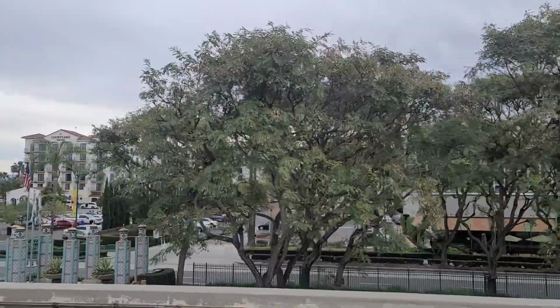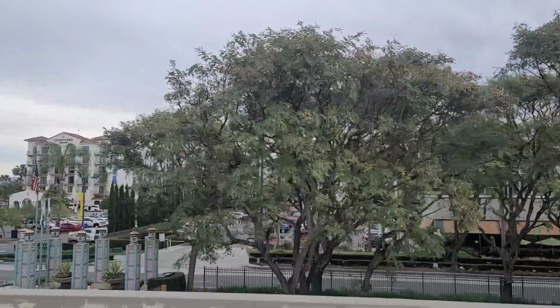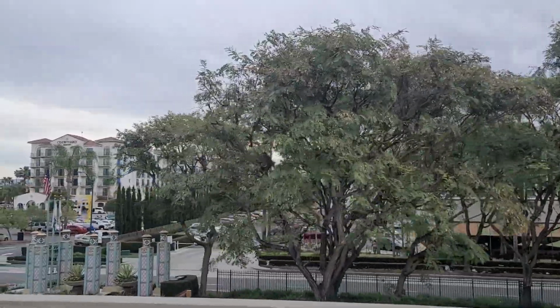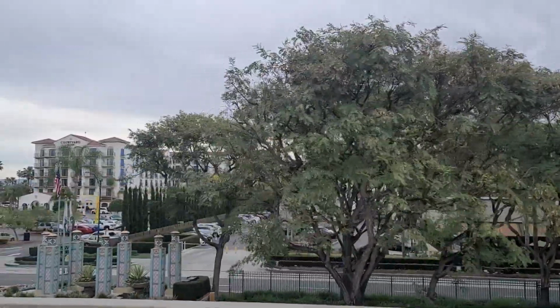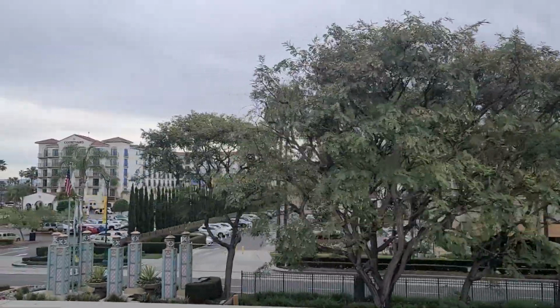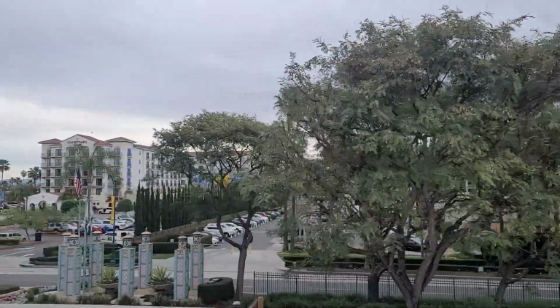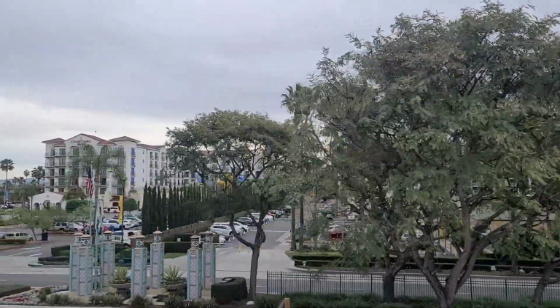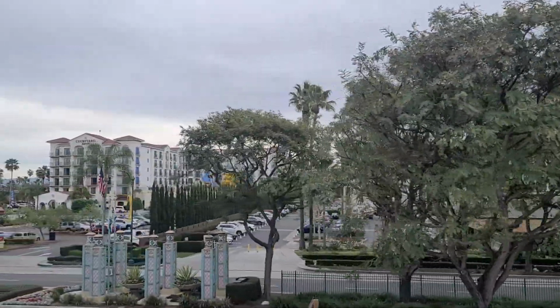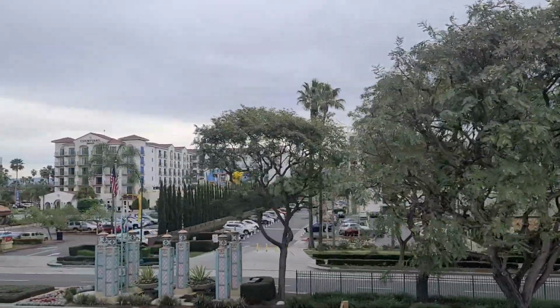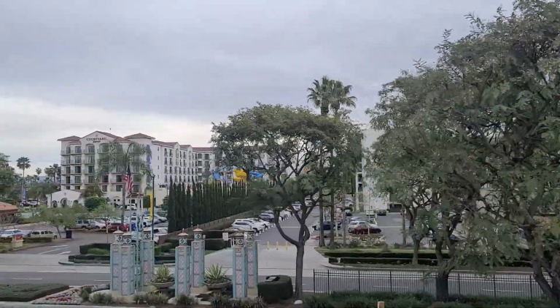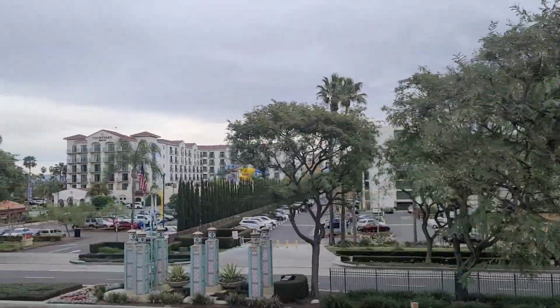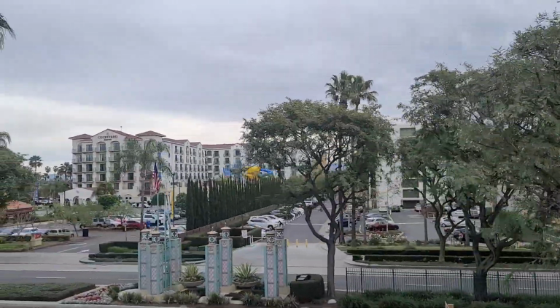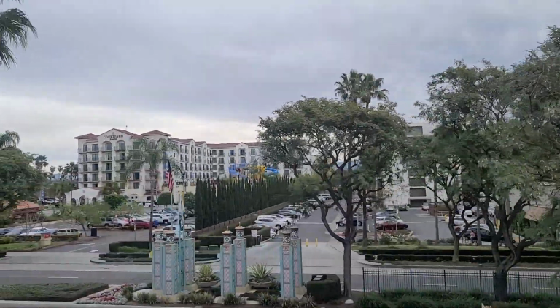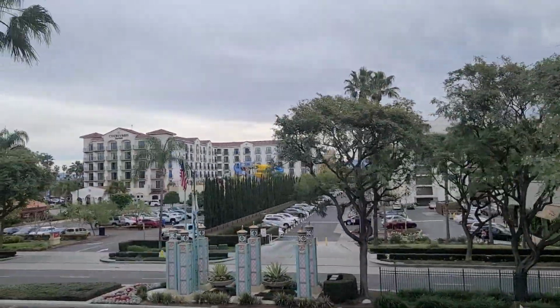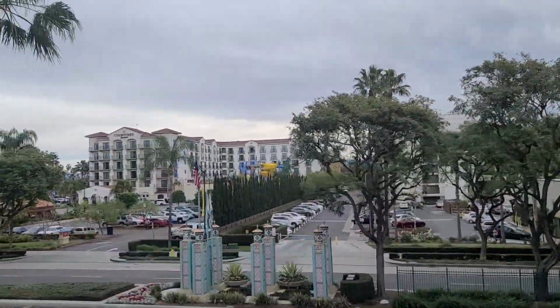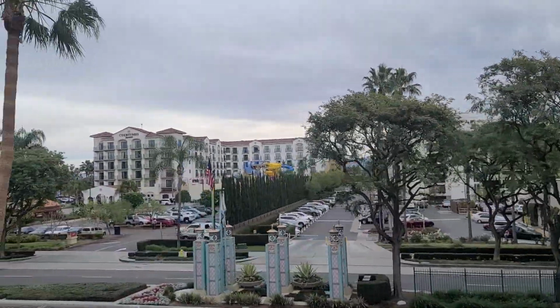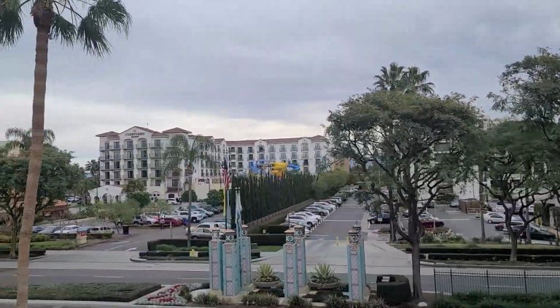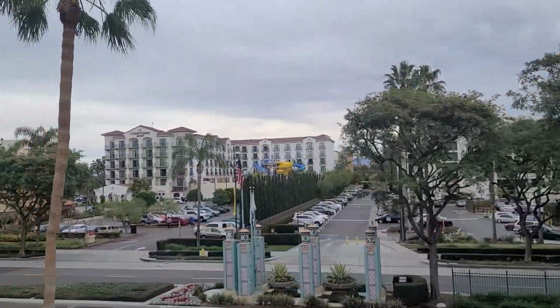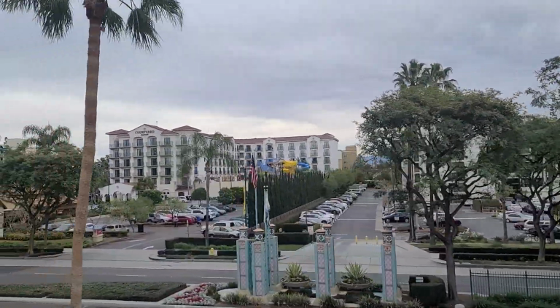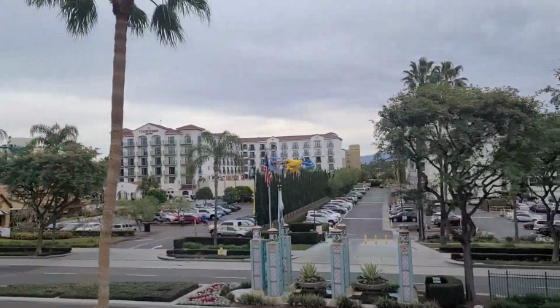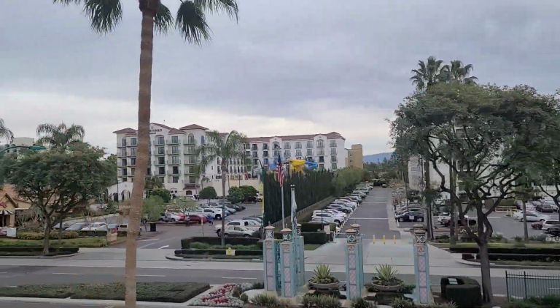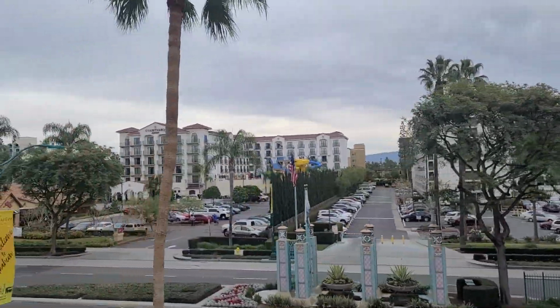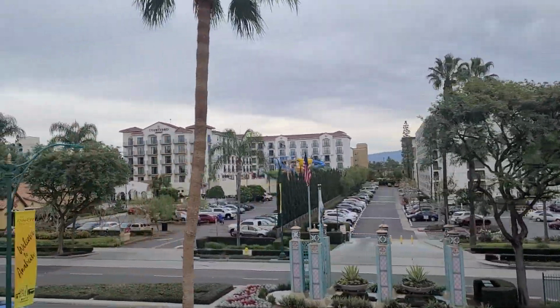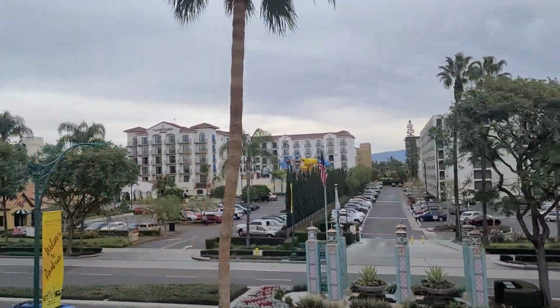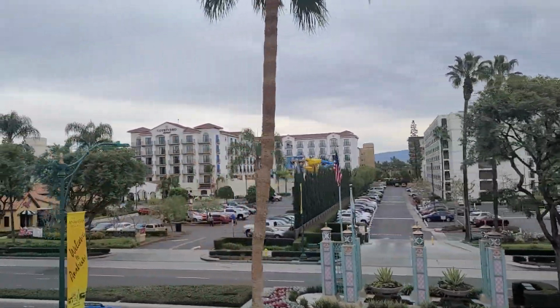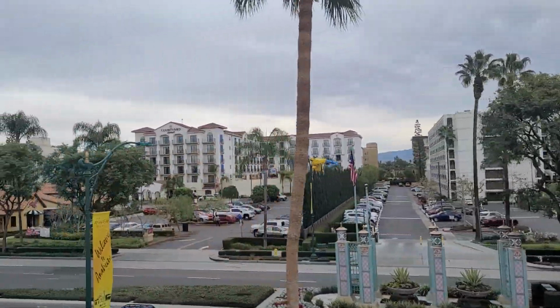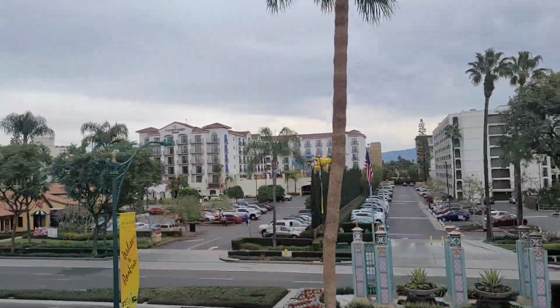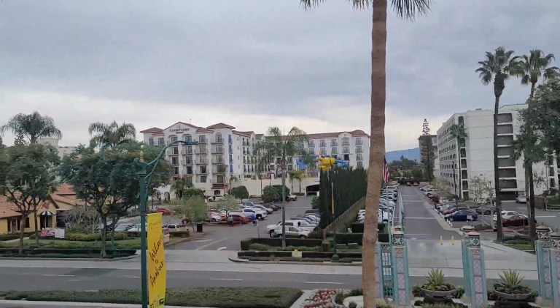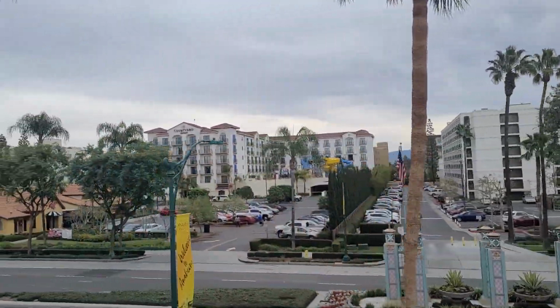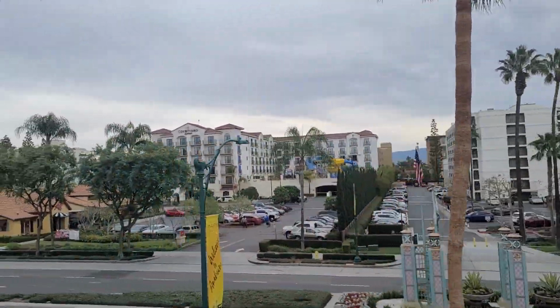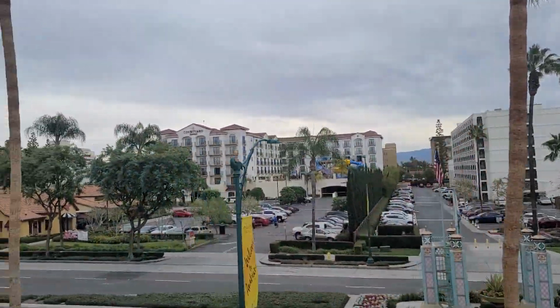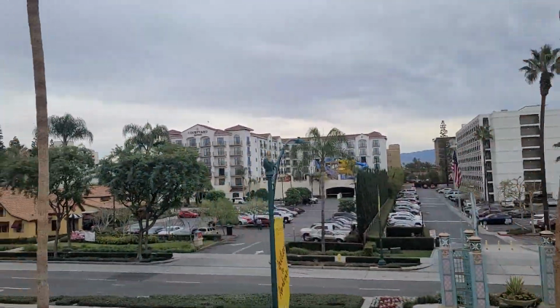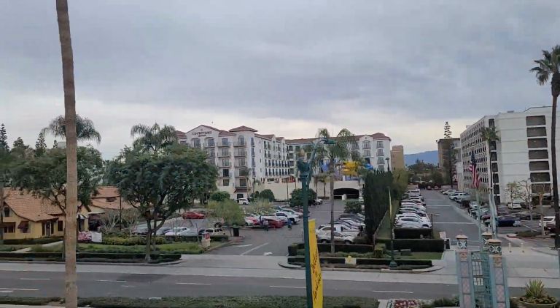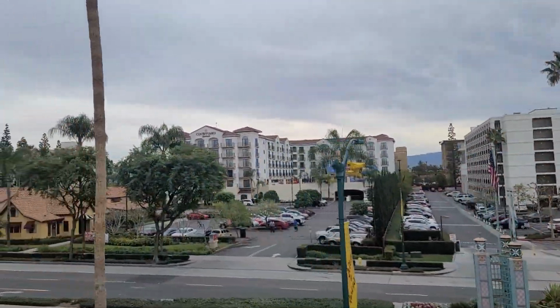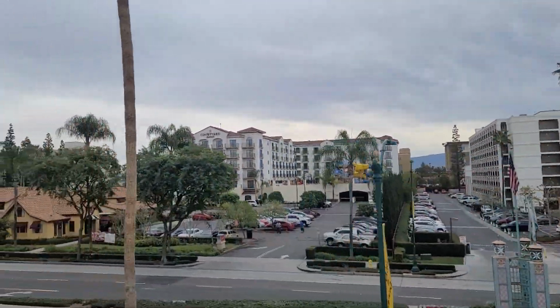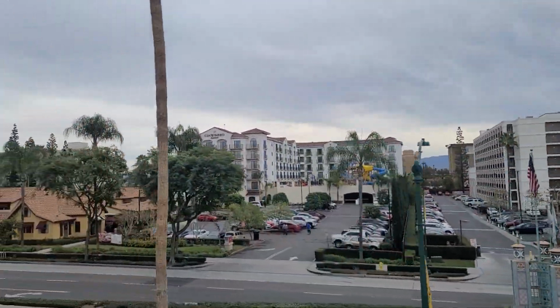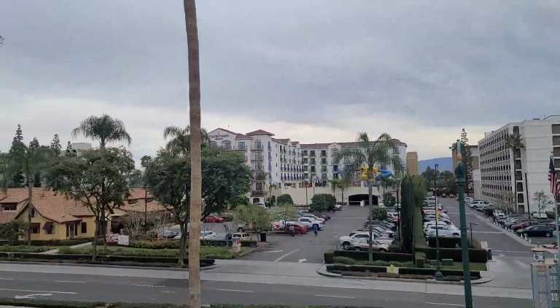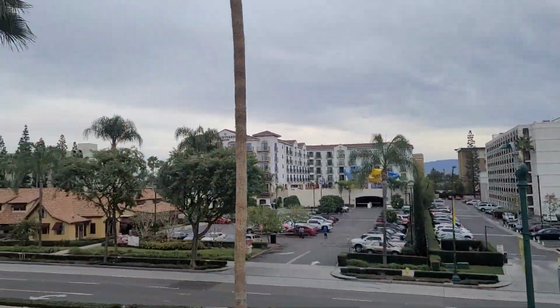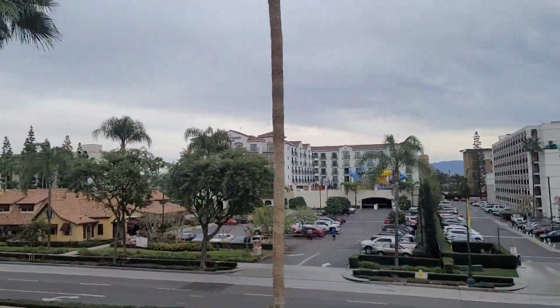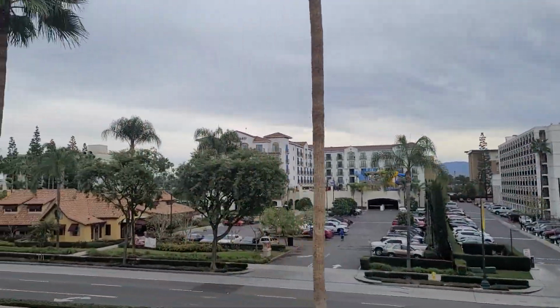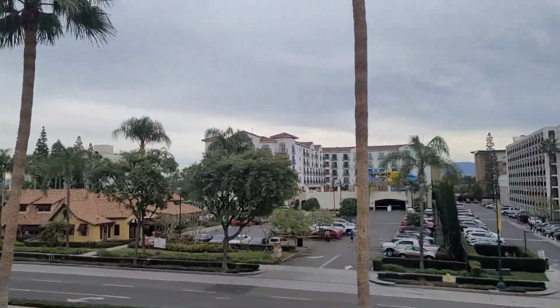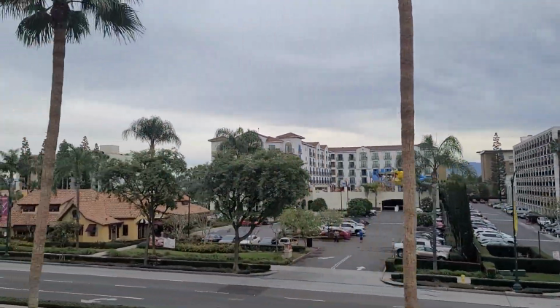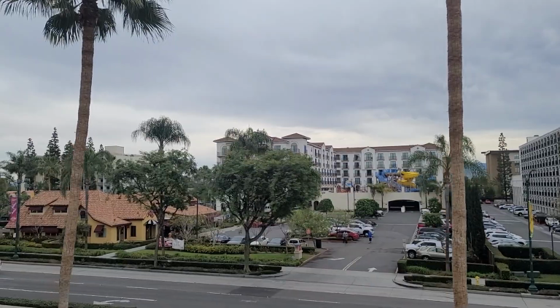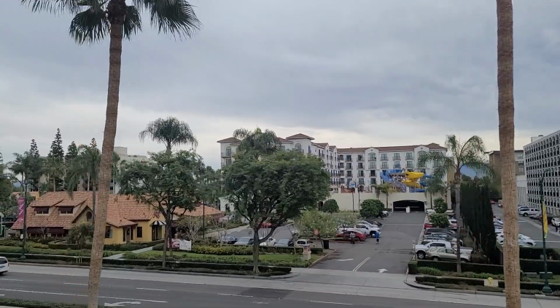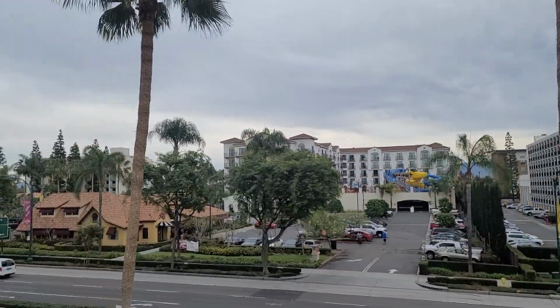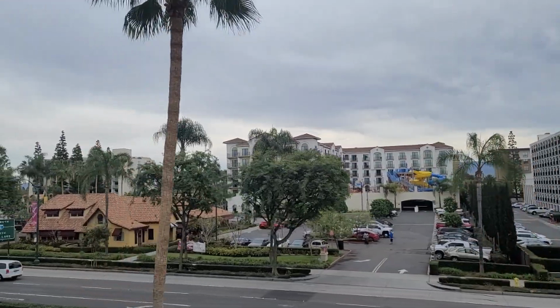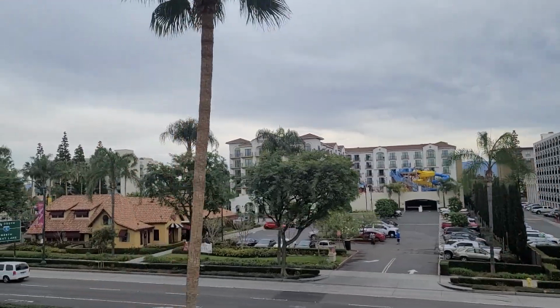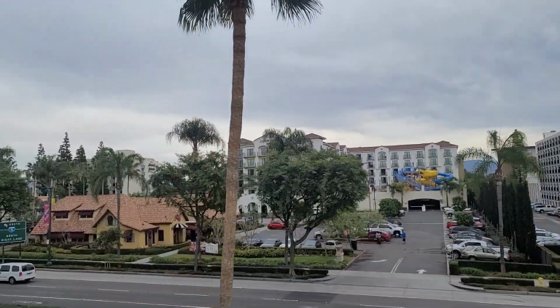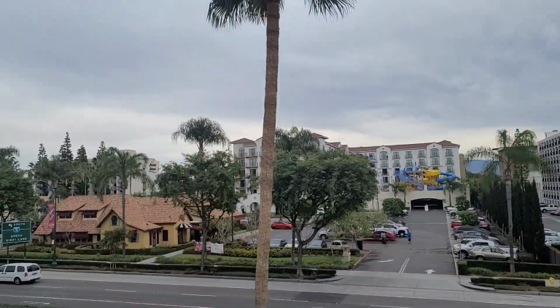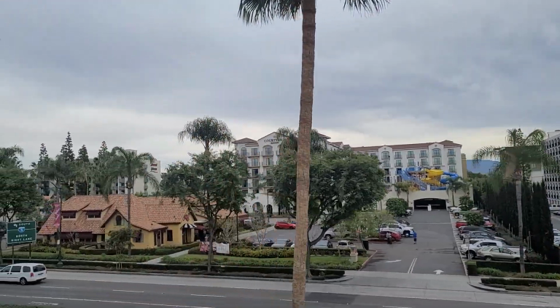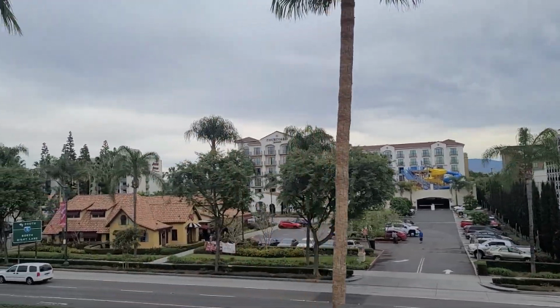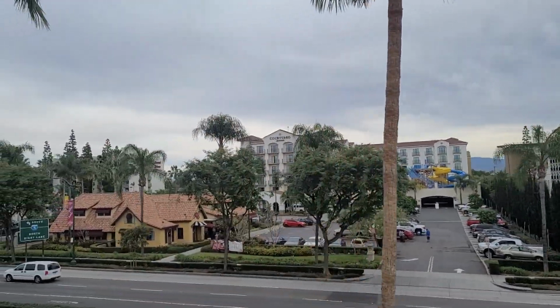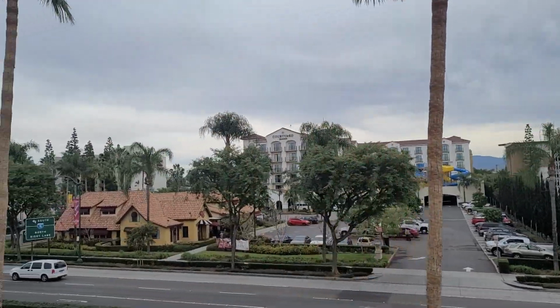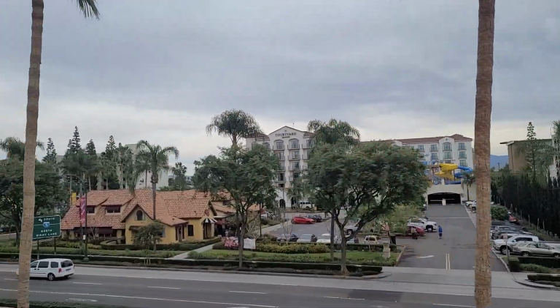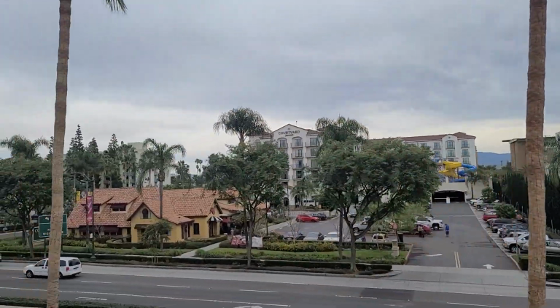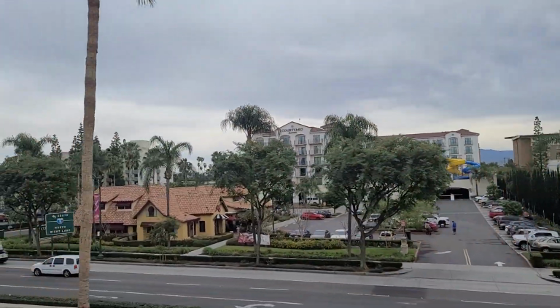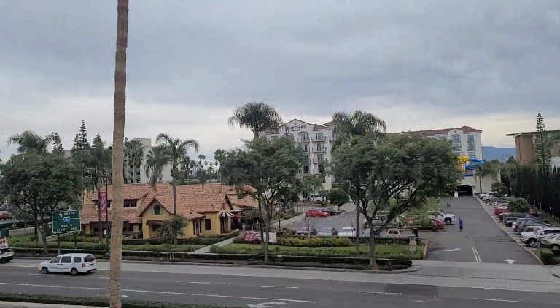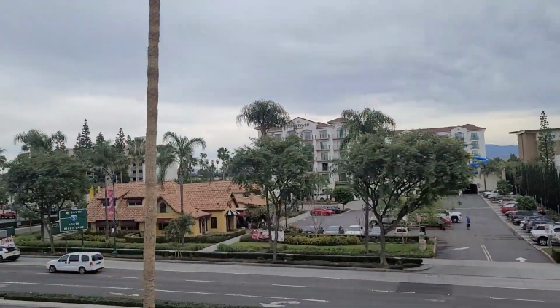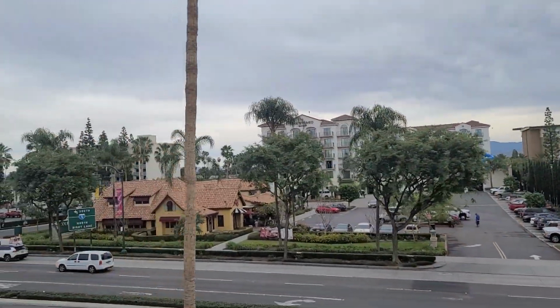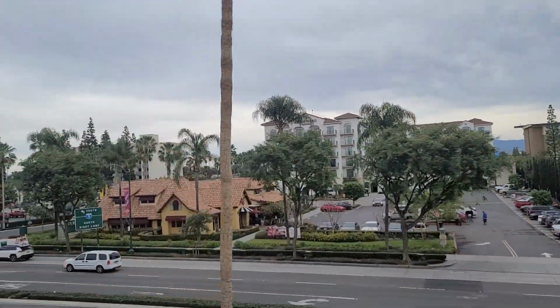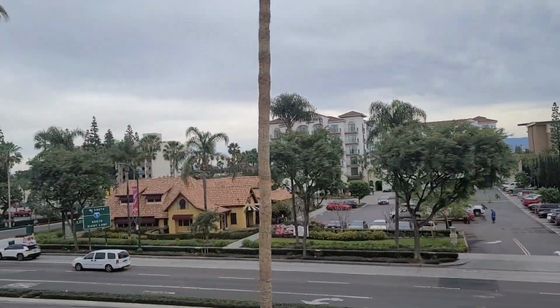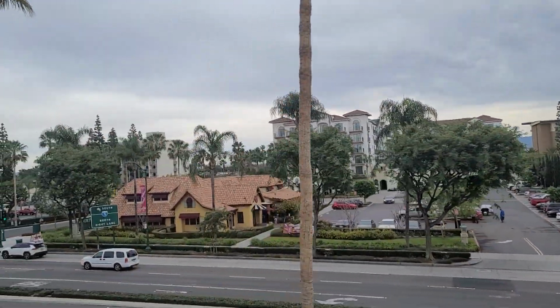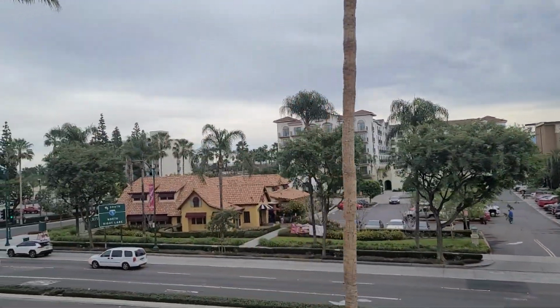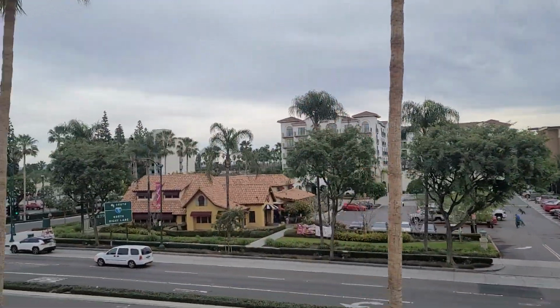We're about to enter Disneyland. Some of the clearances are pretty tight up ahead, so be sure to remain seated, keeping your hands and arms inside the cabin.